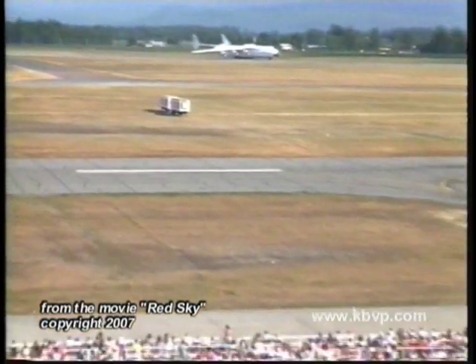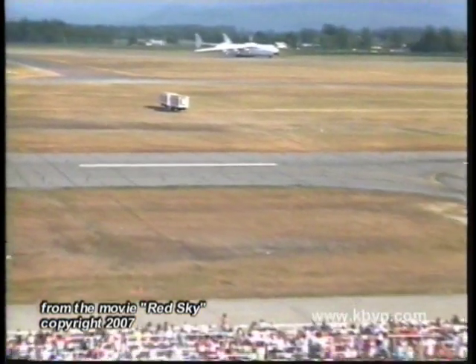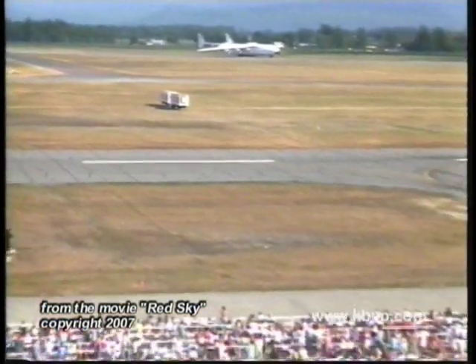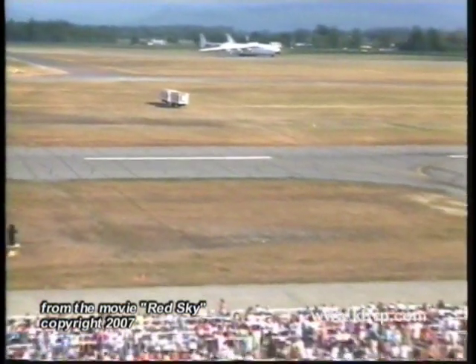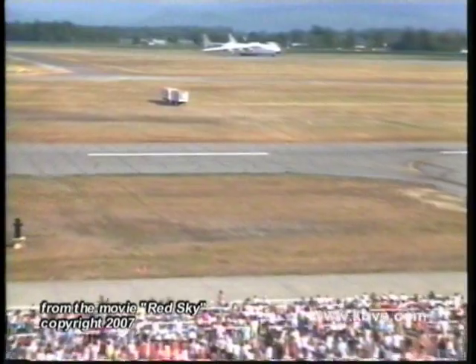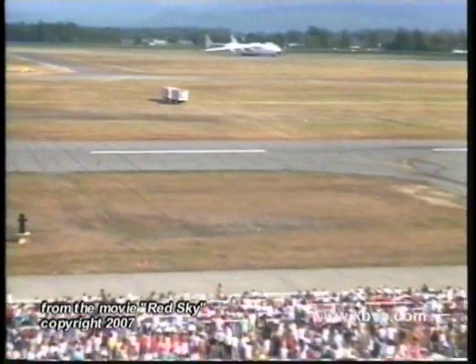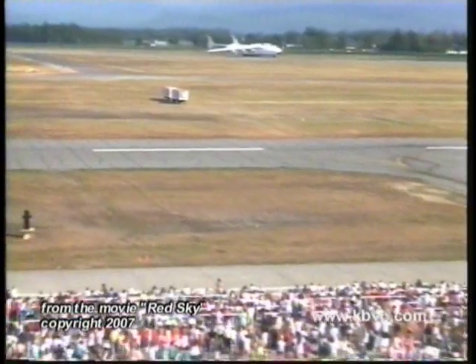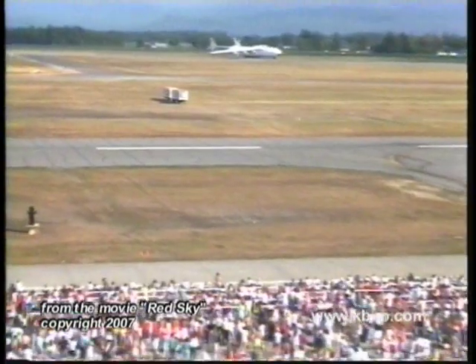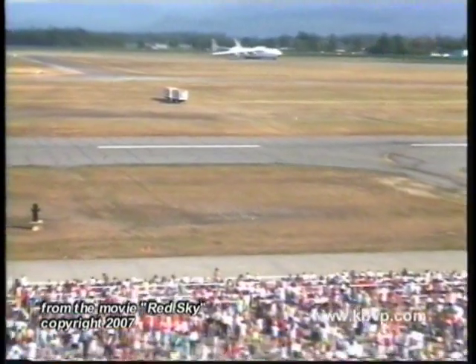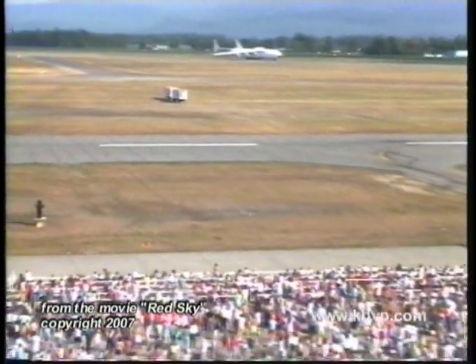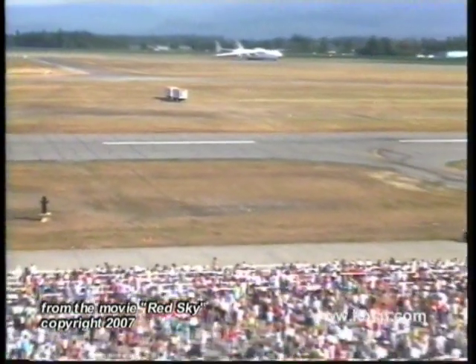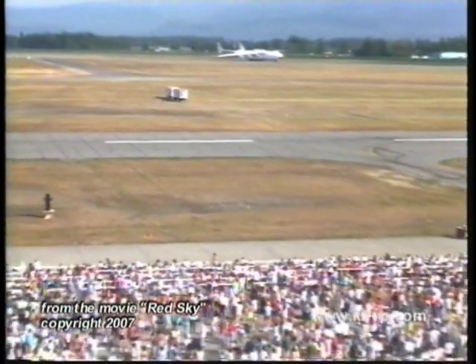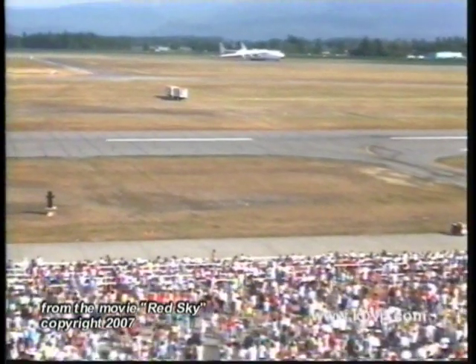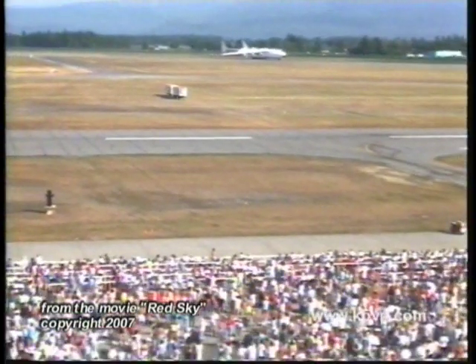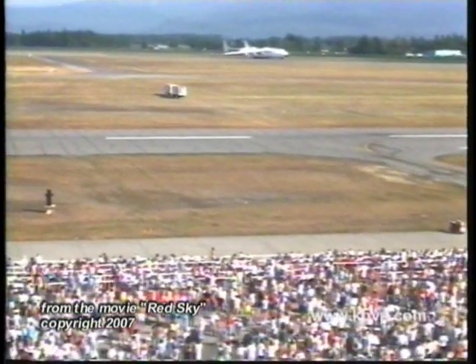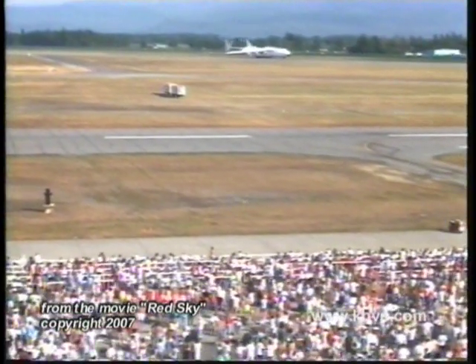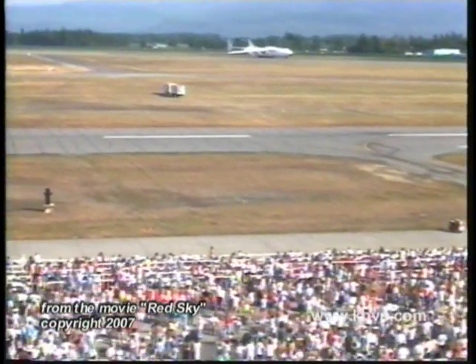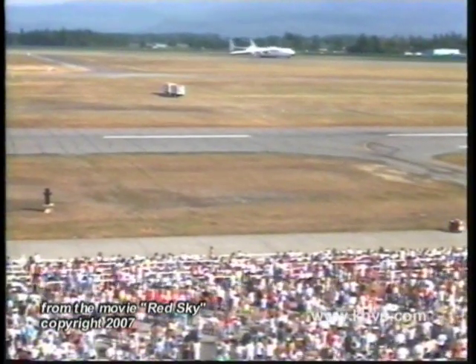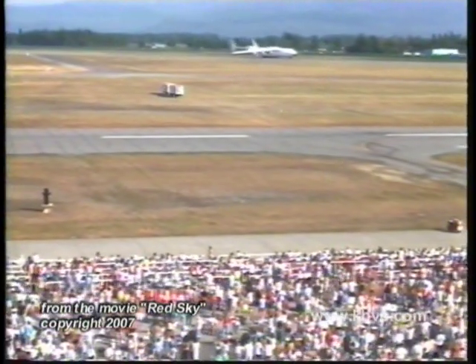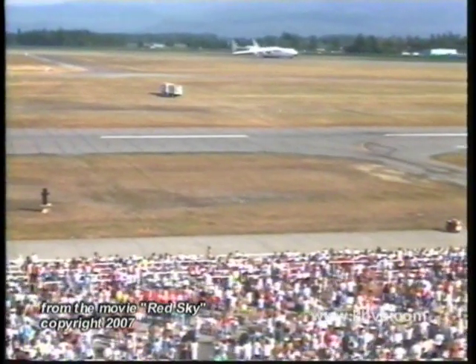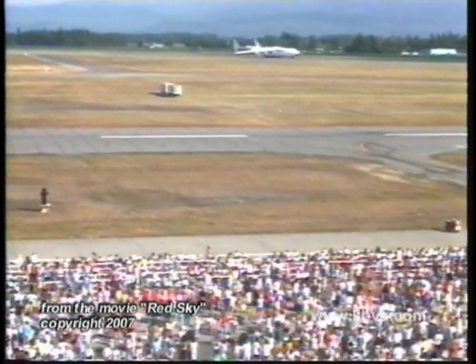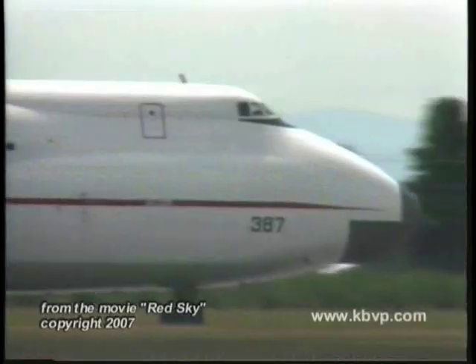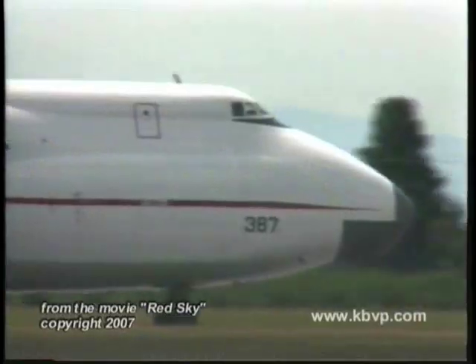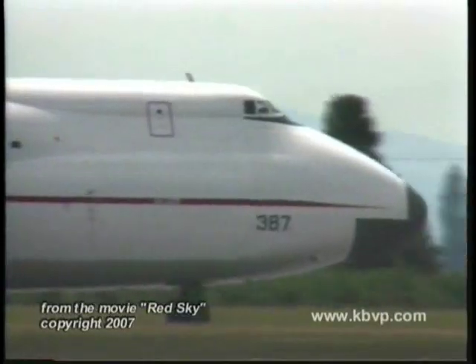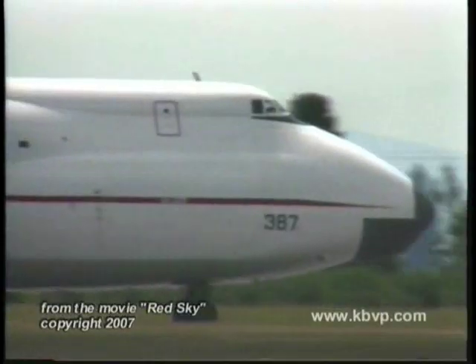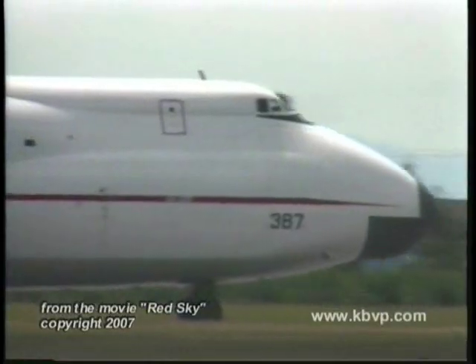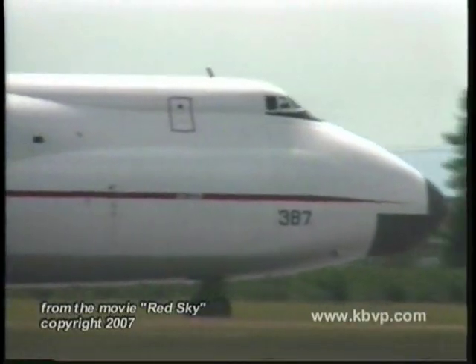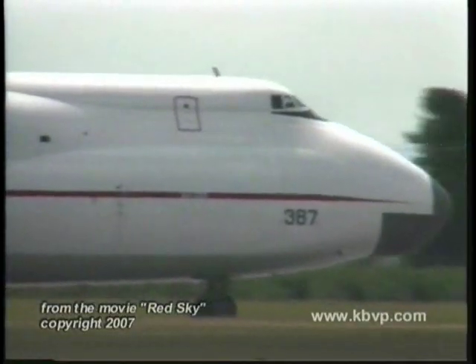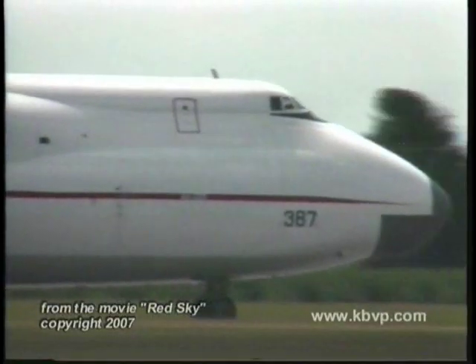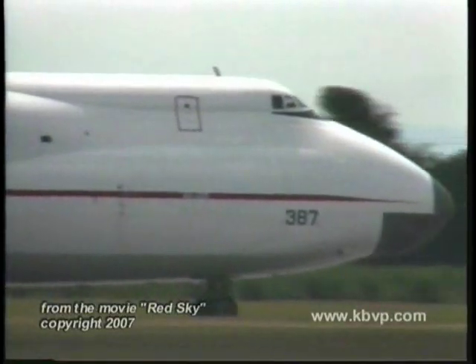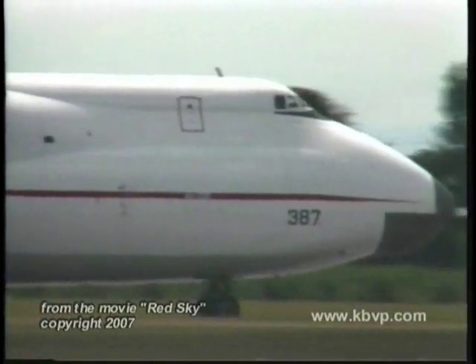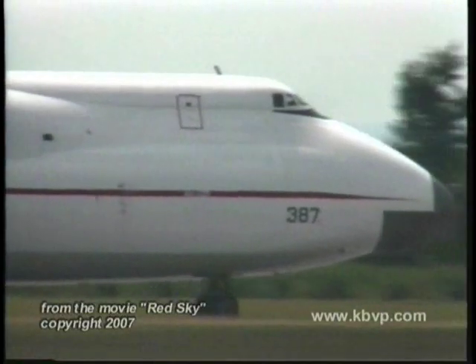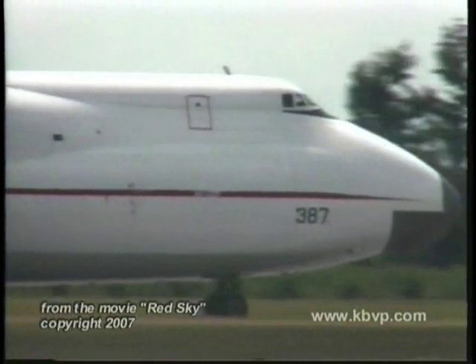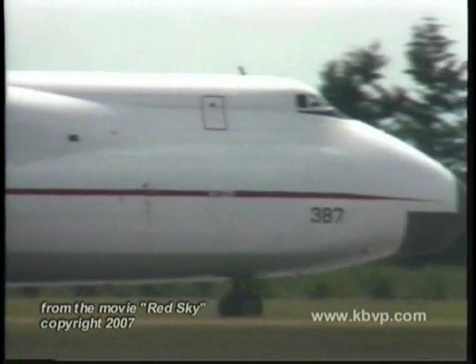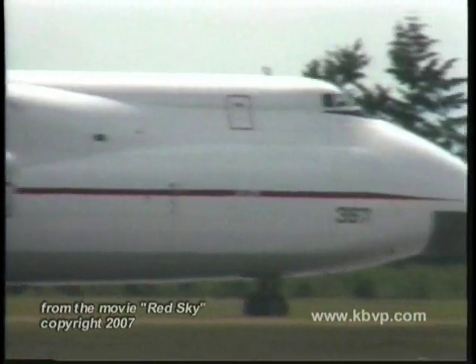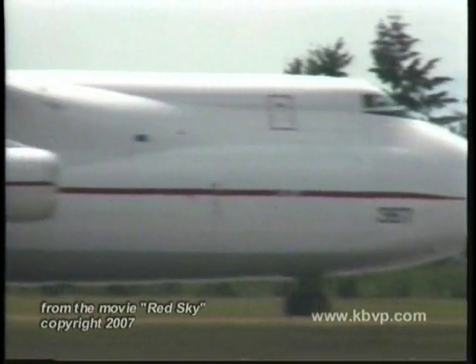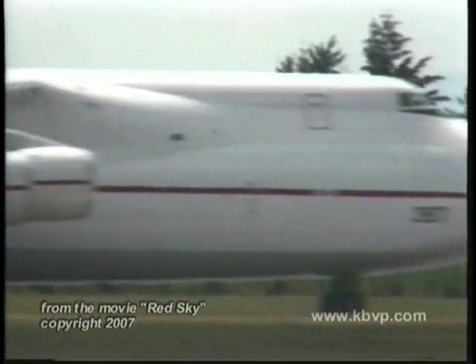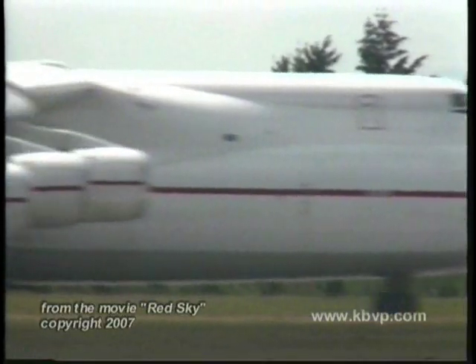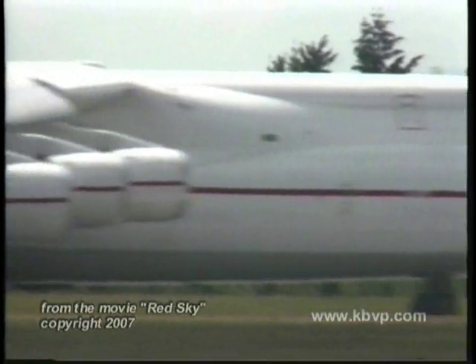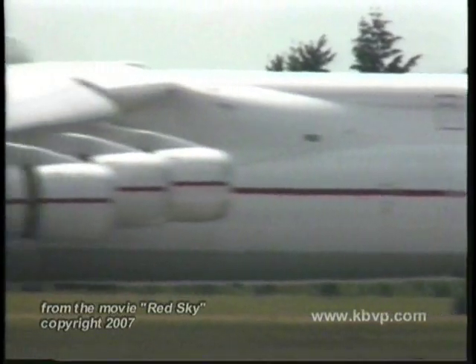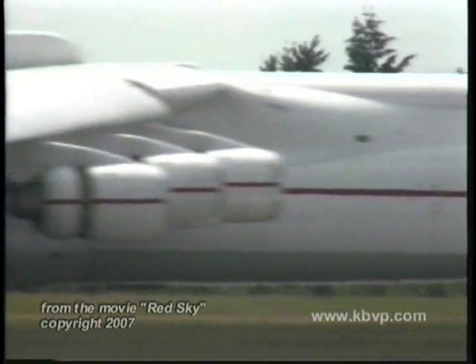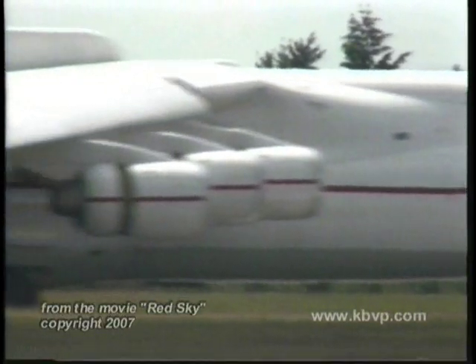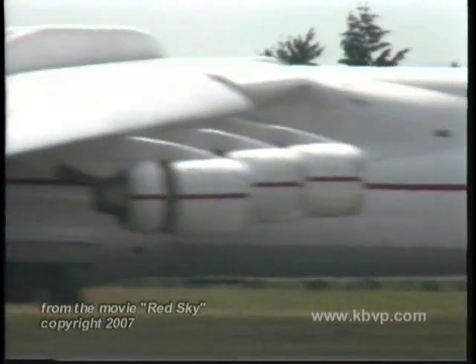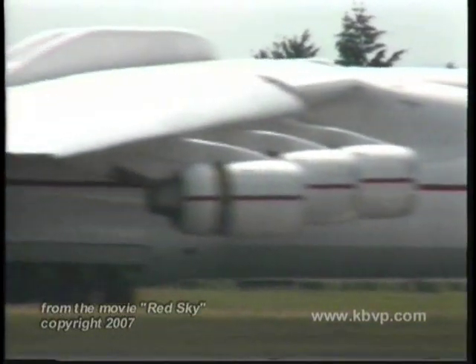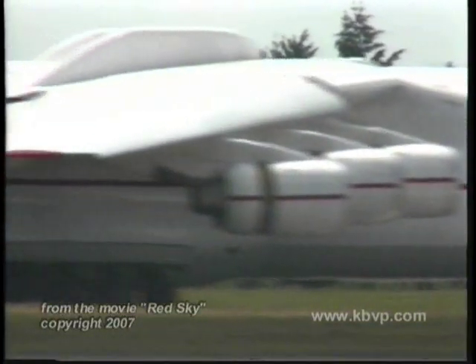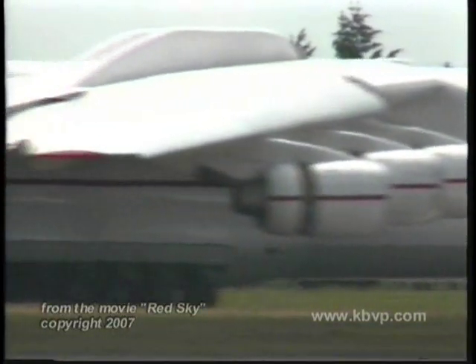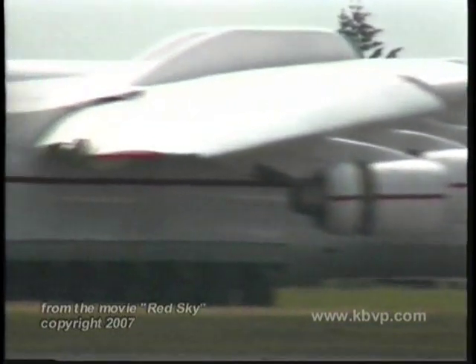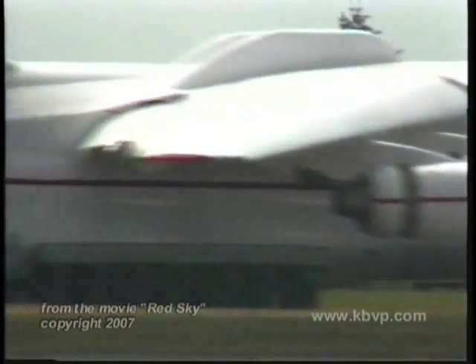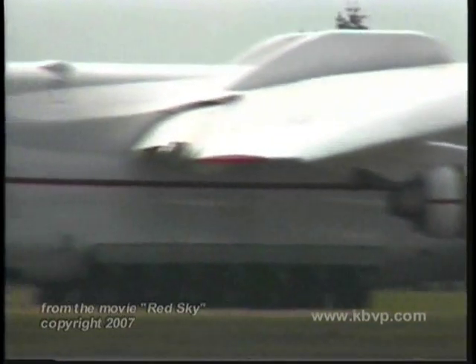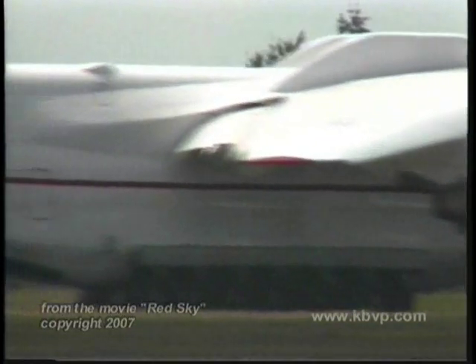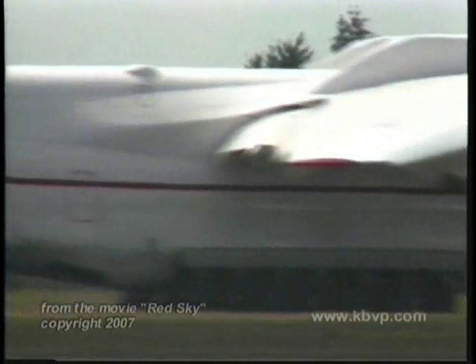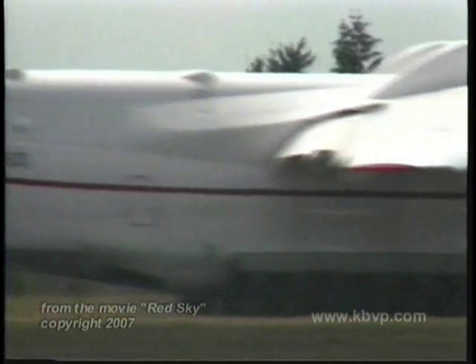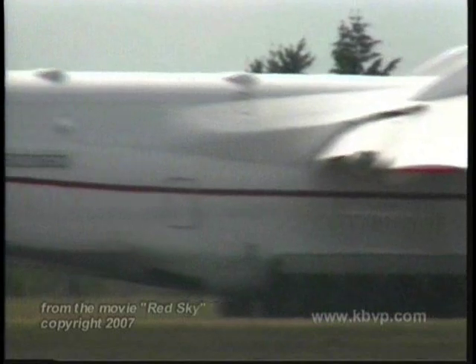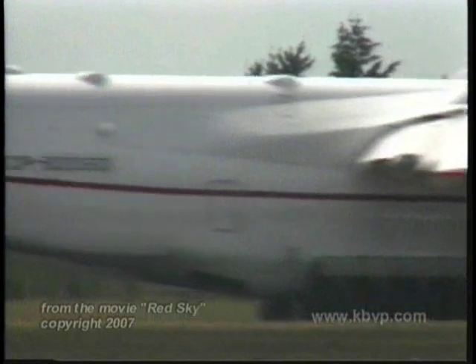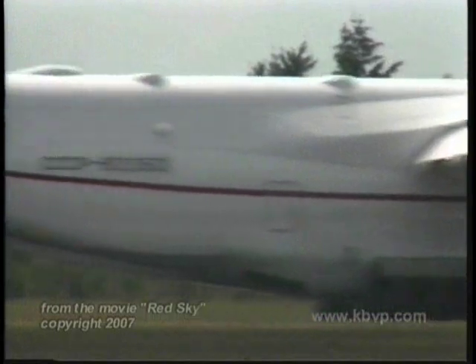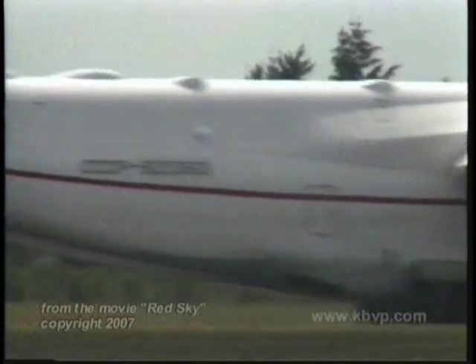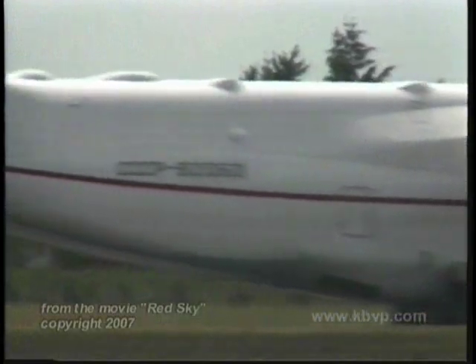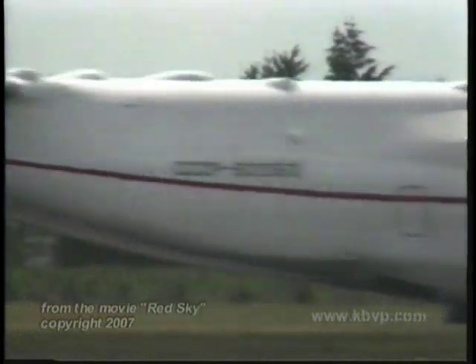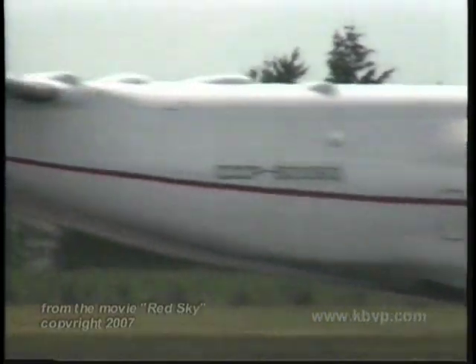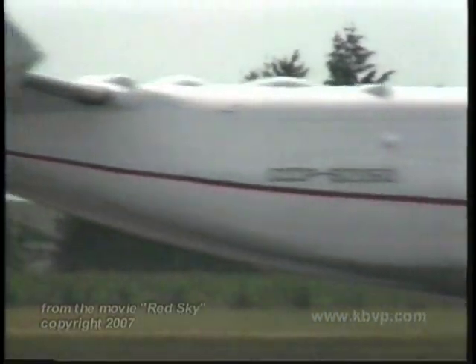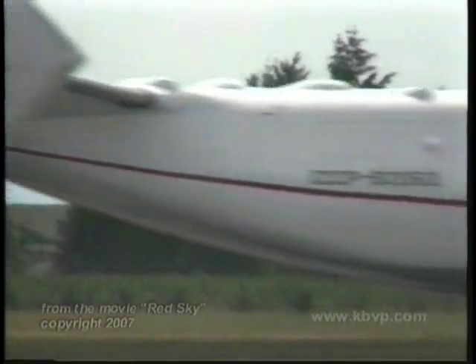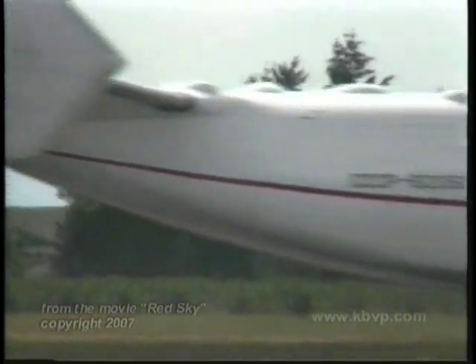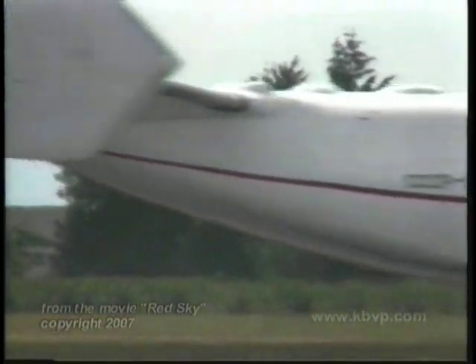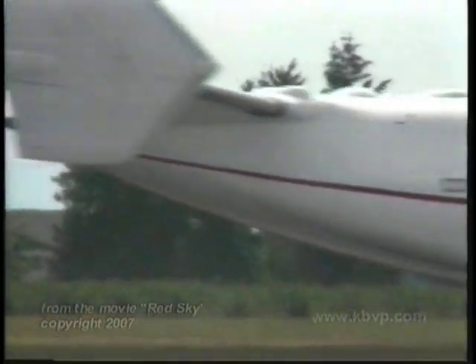Truly one of the world's great aircraft, the AN-225 Mriya.